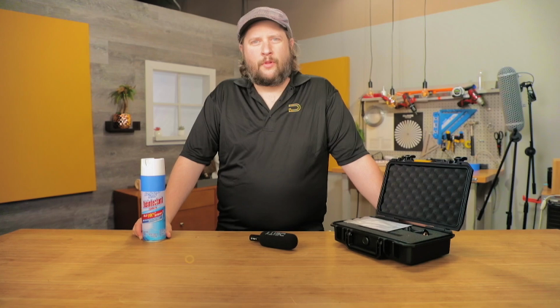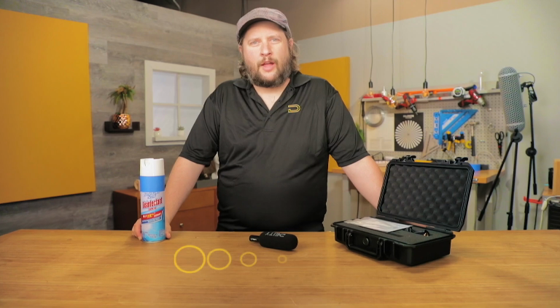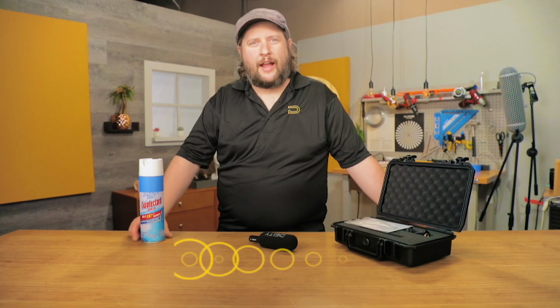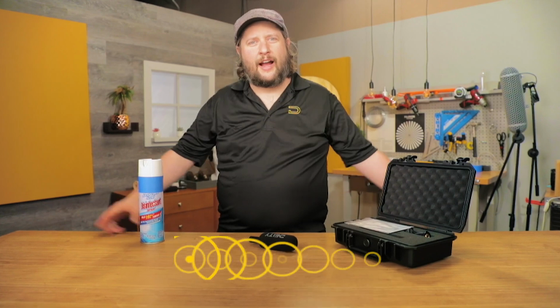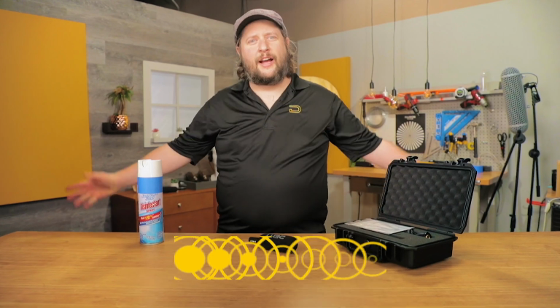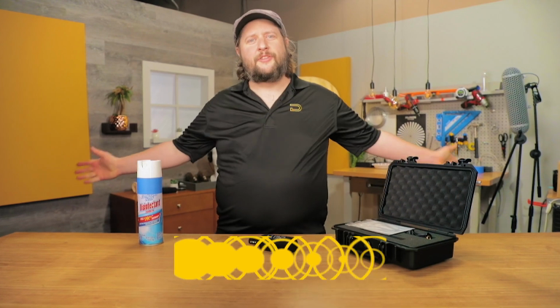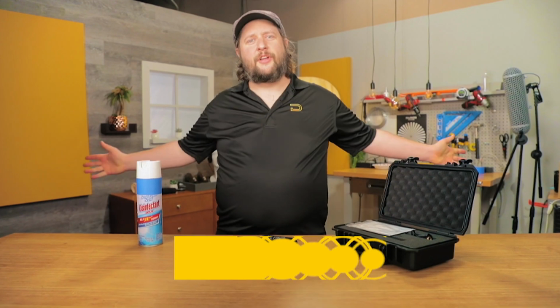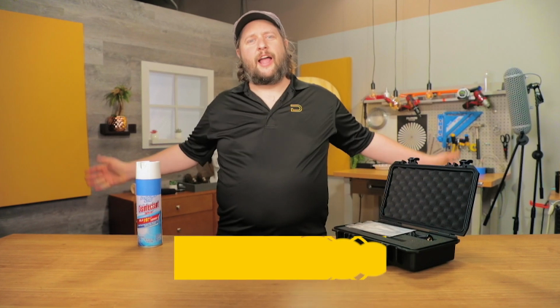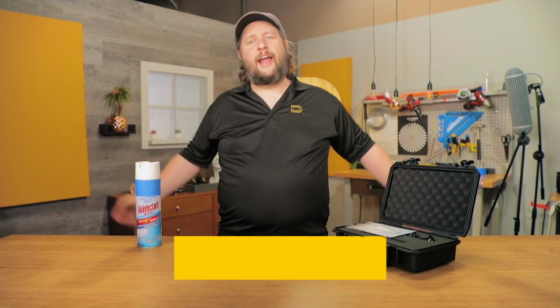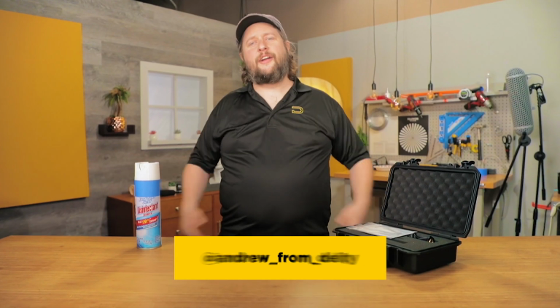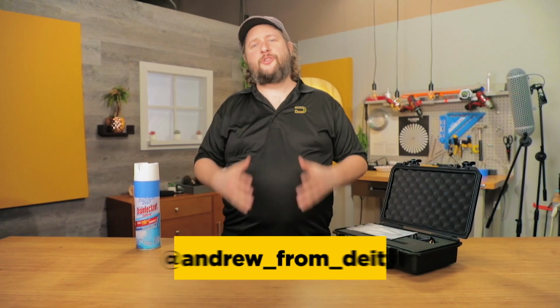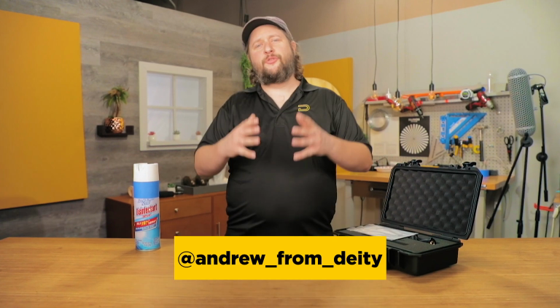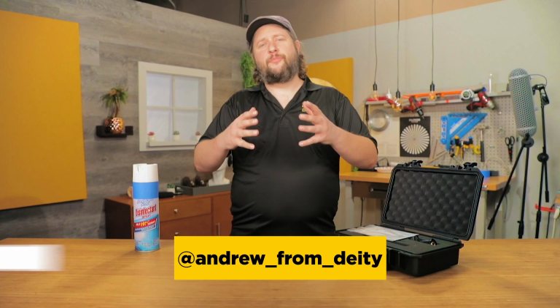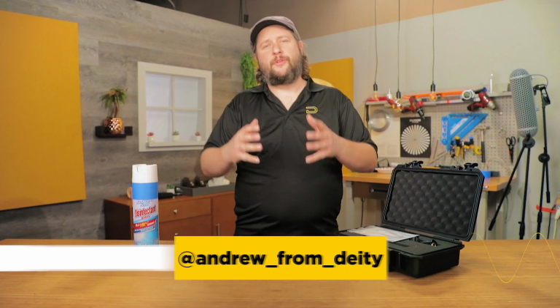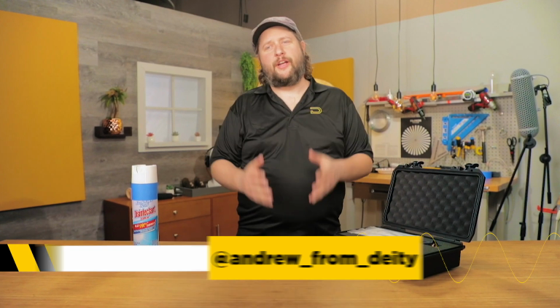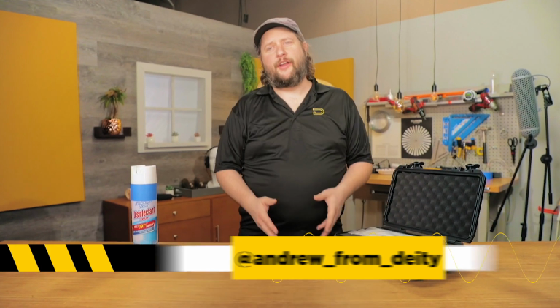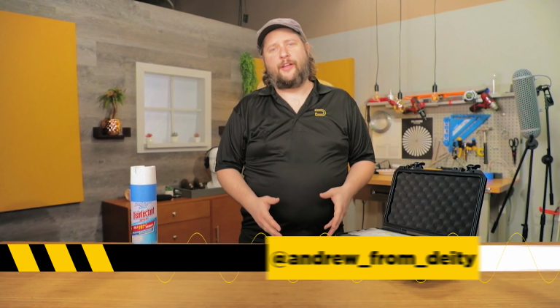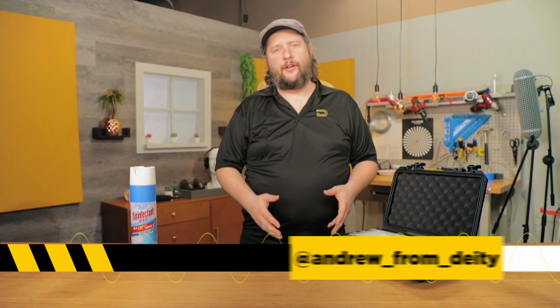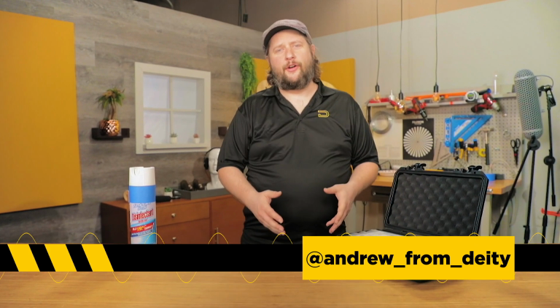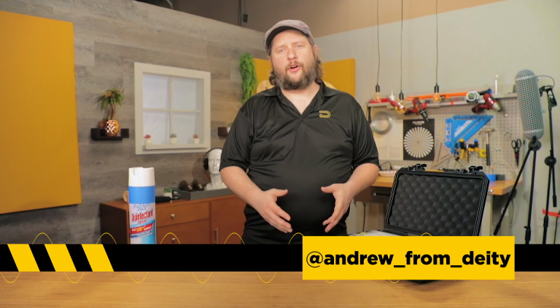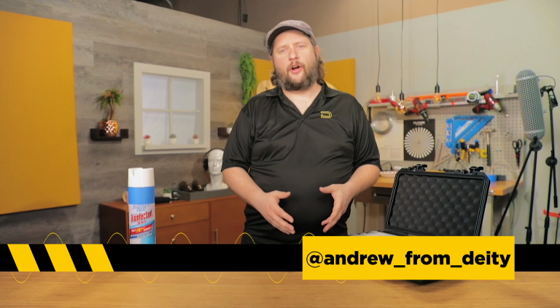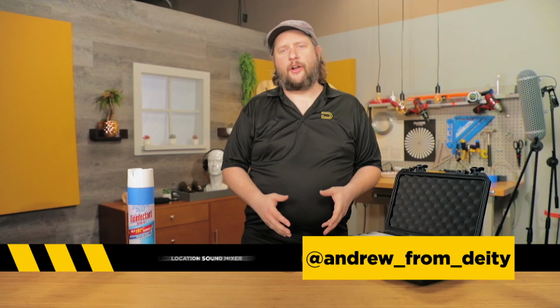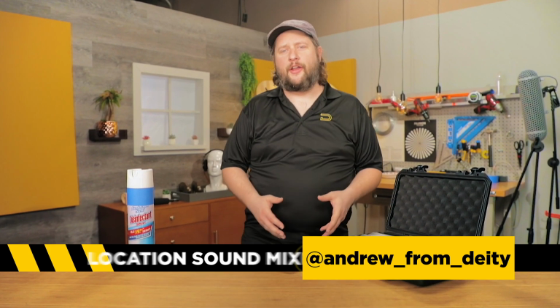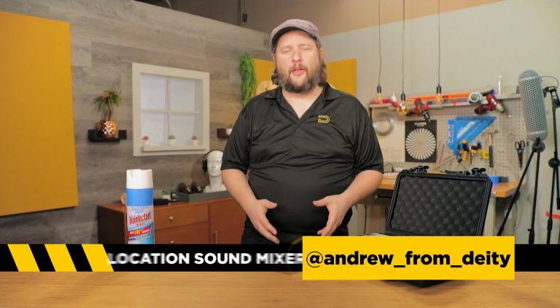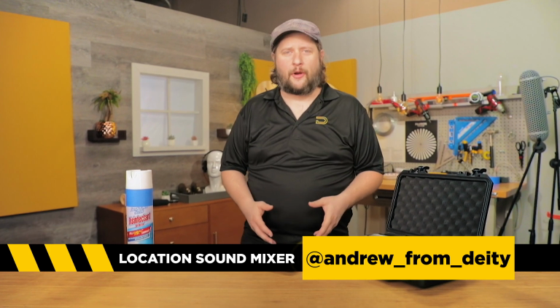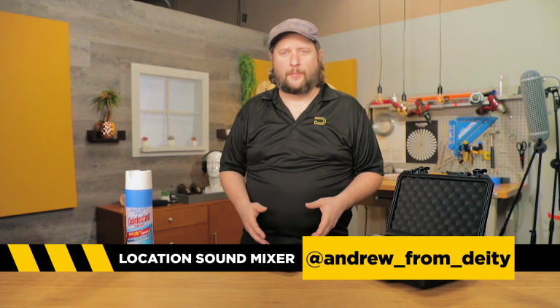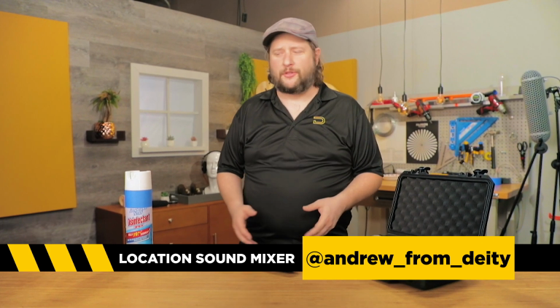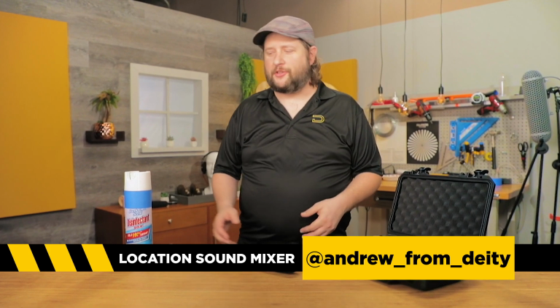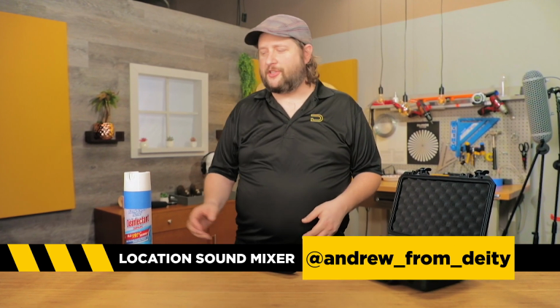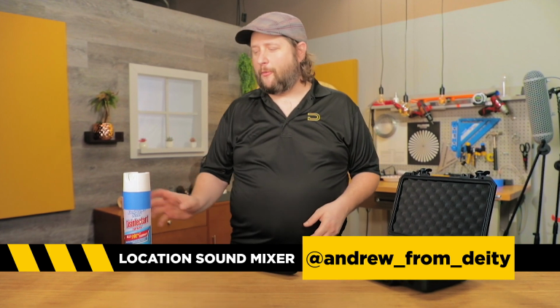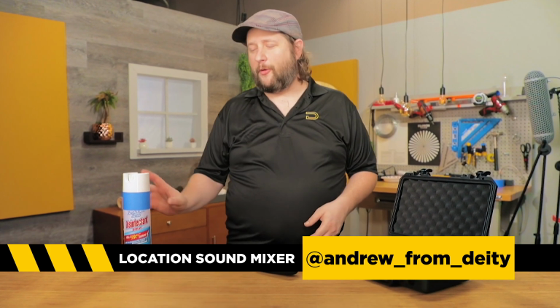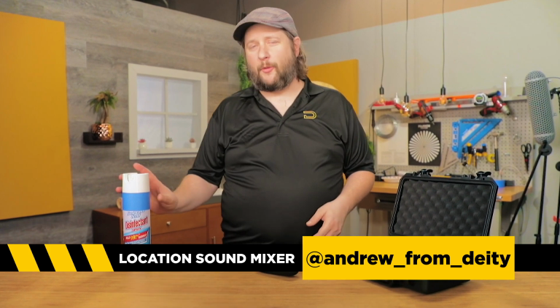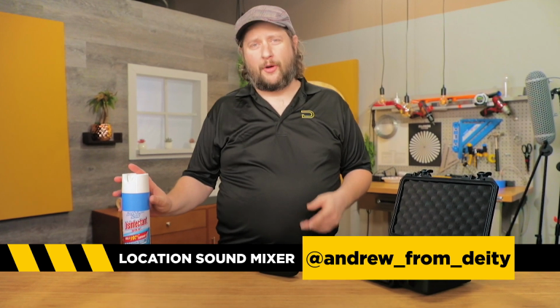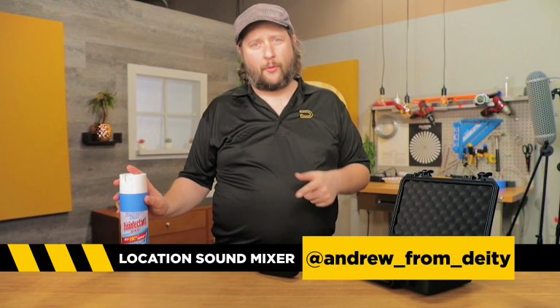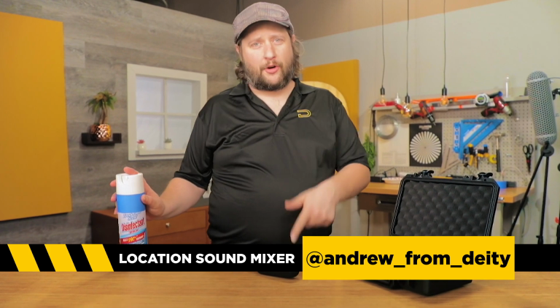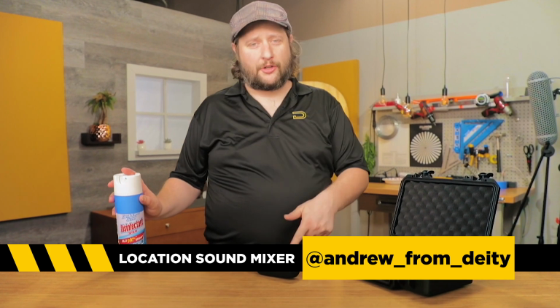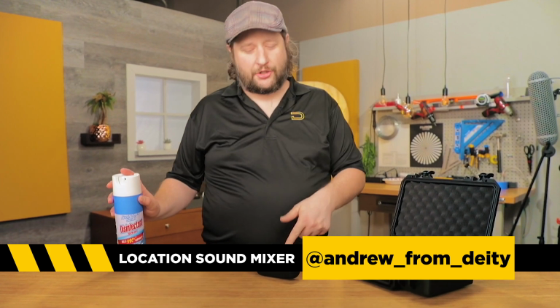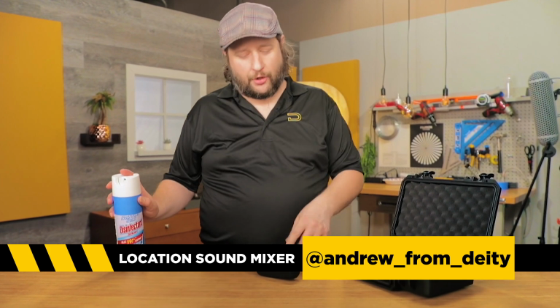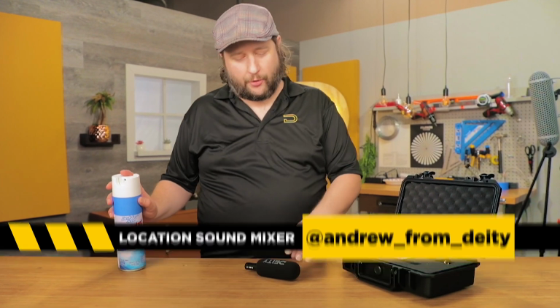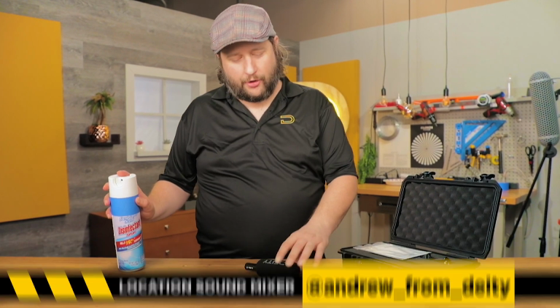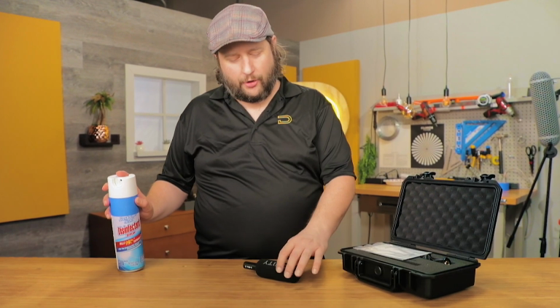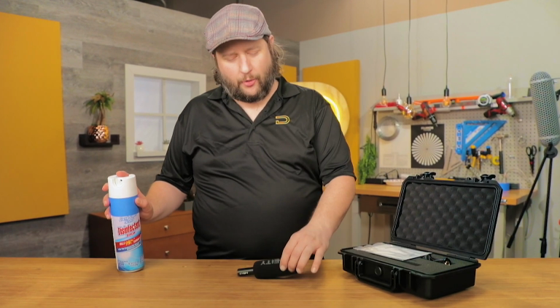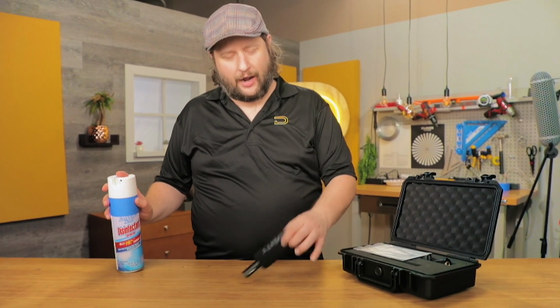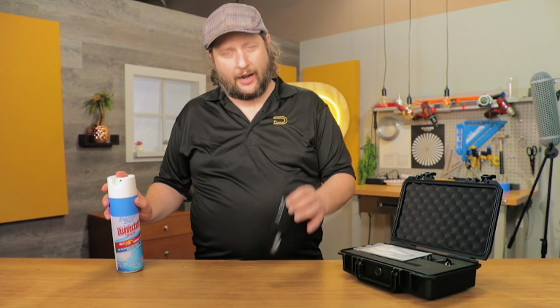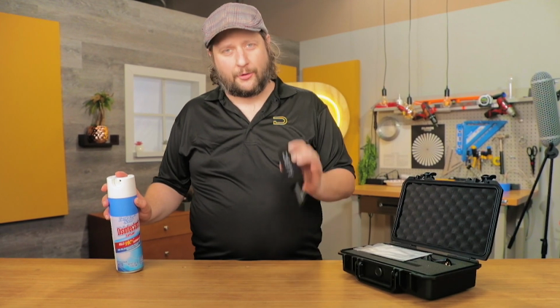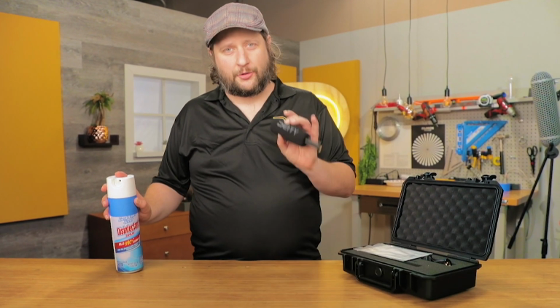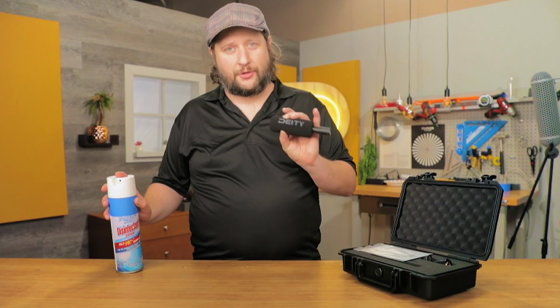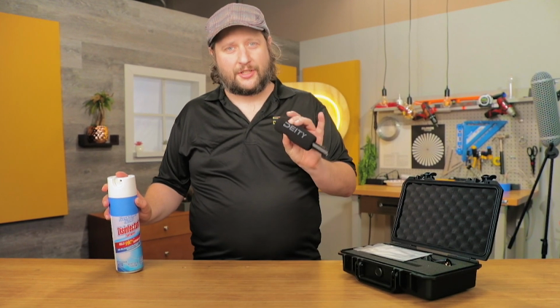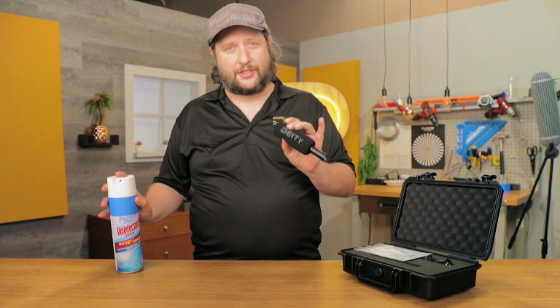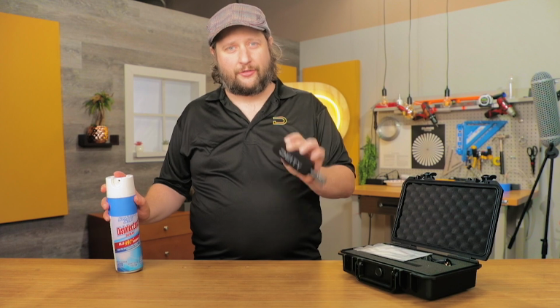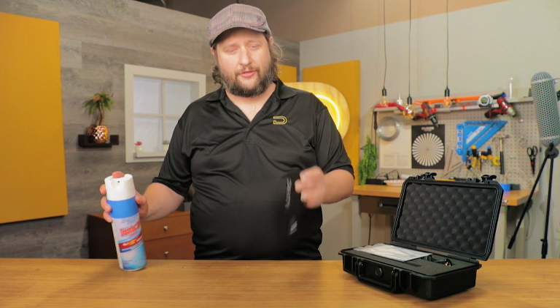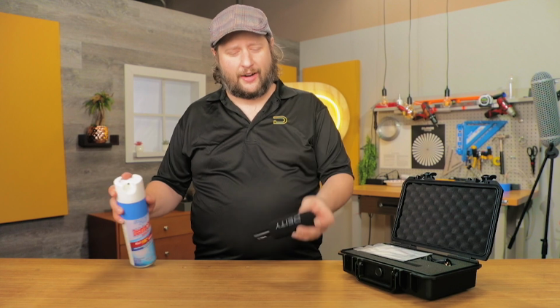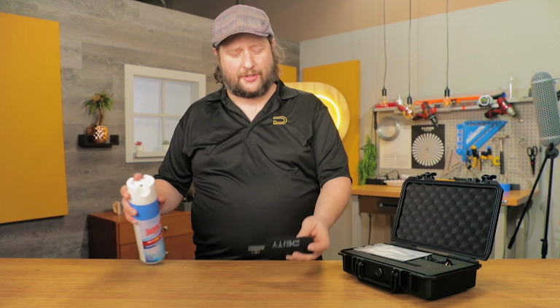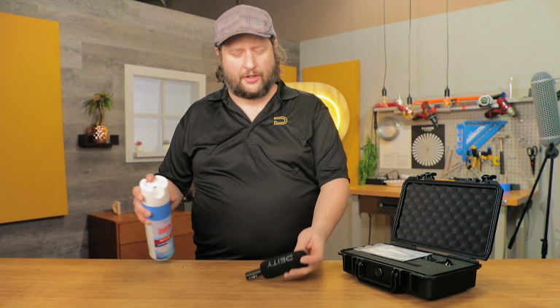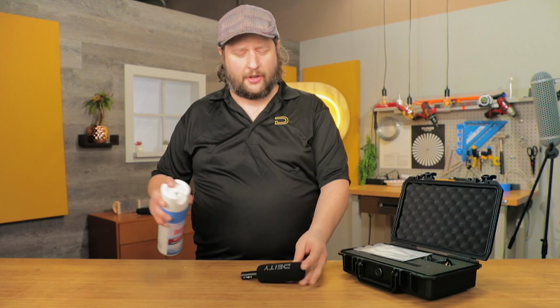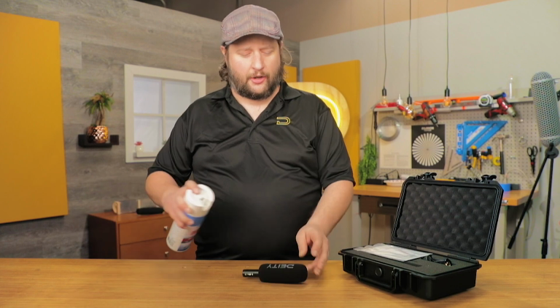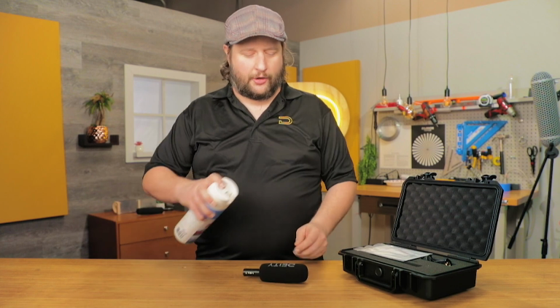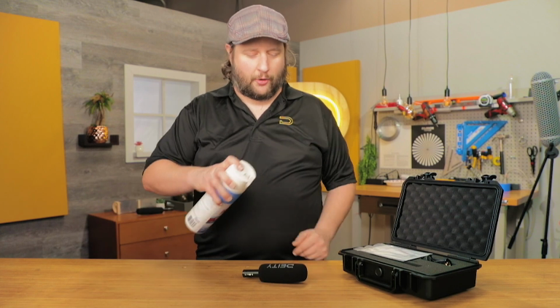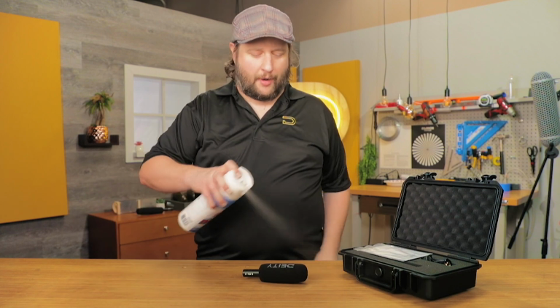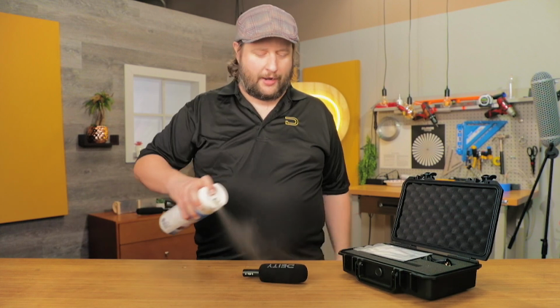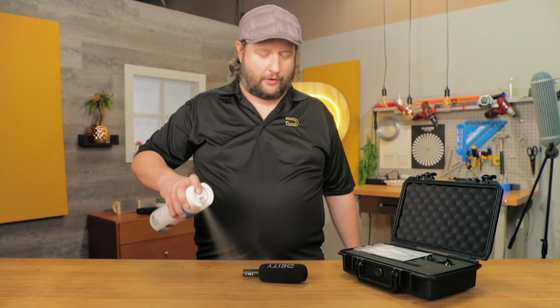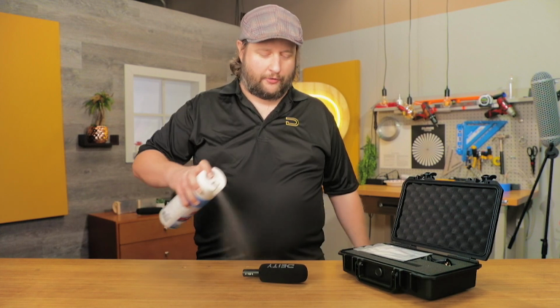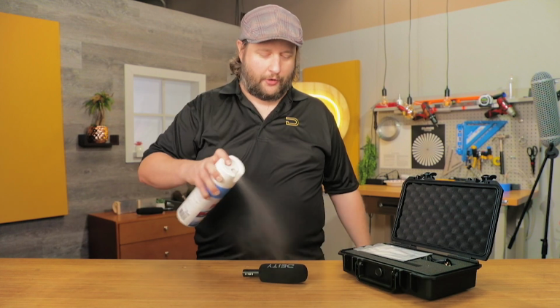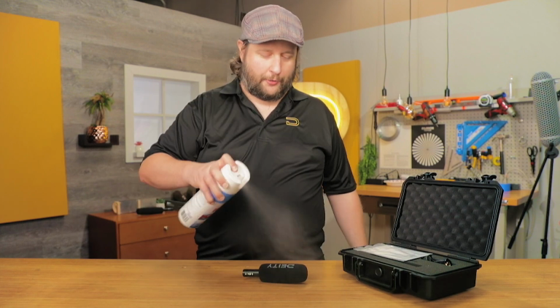Hey guys, Andrew from Deity here on another episode of Sound 101. We're going to show you how to disinfect your microphone.